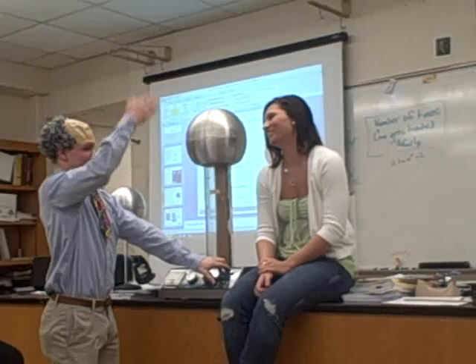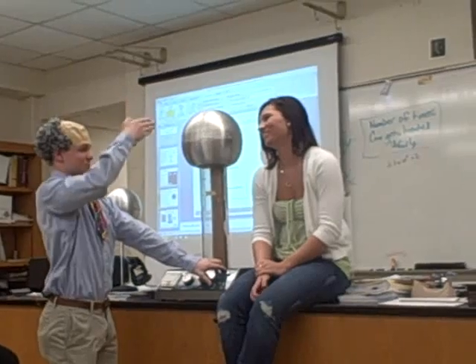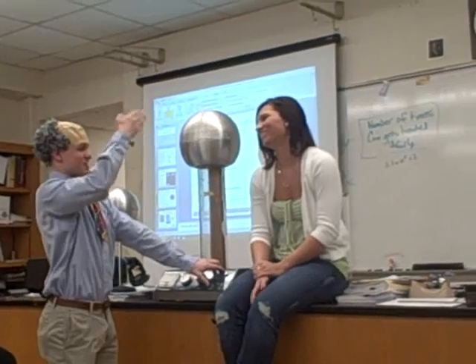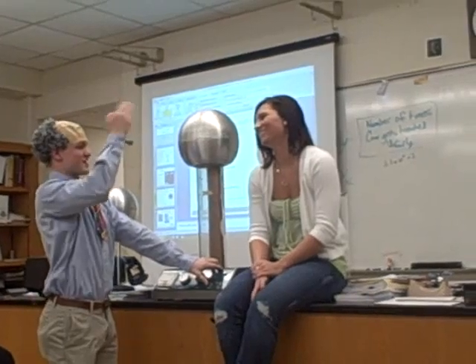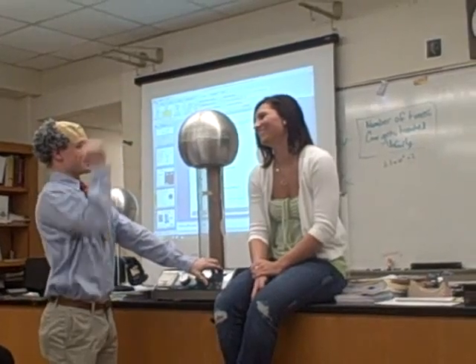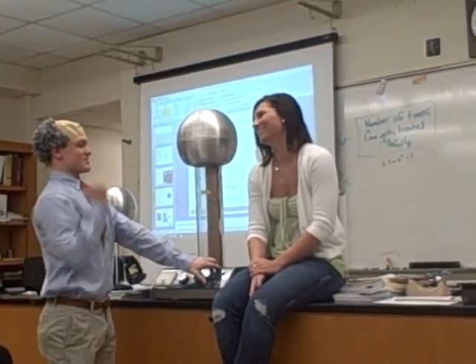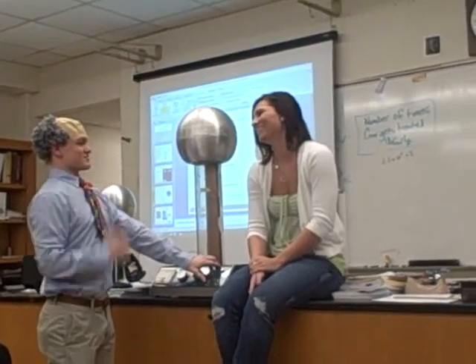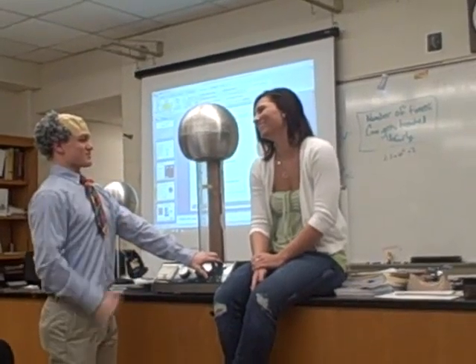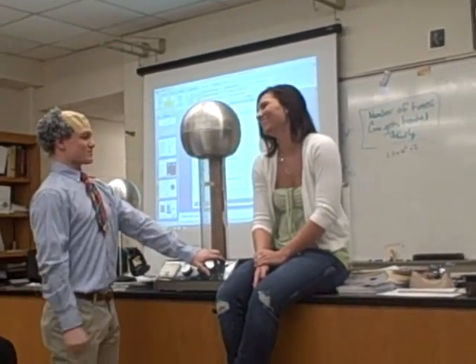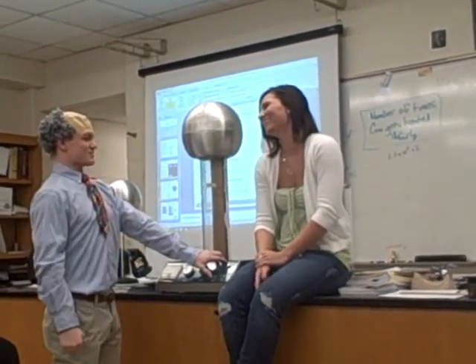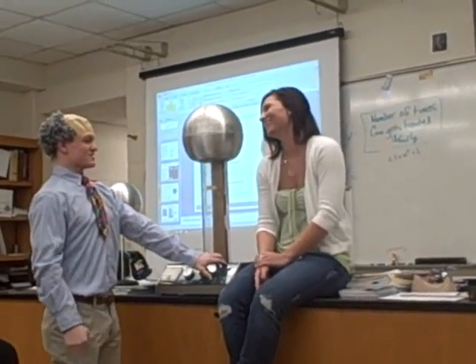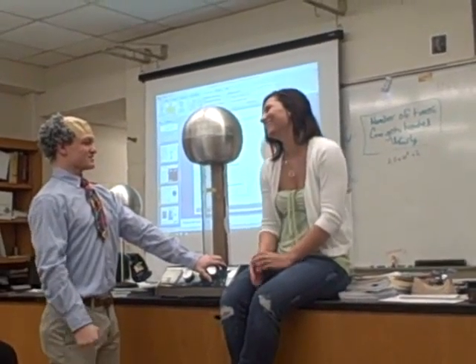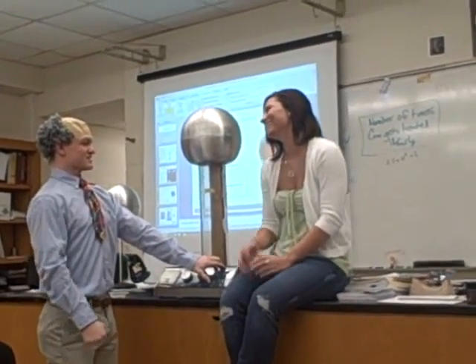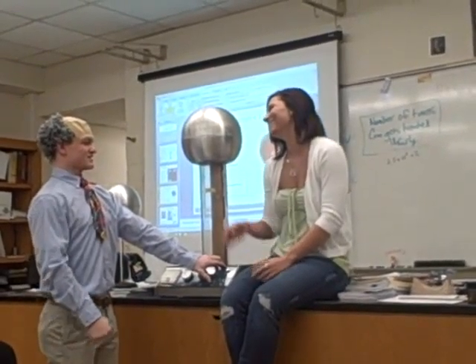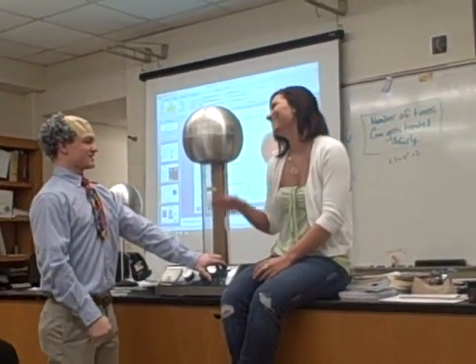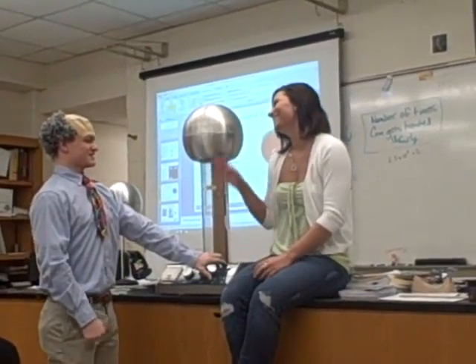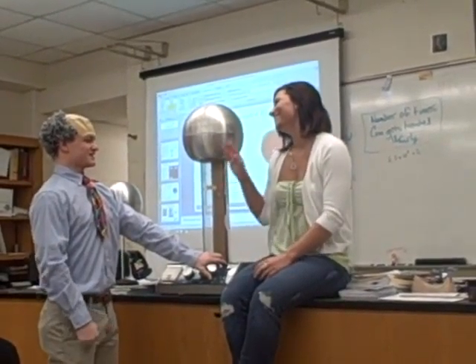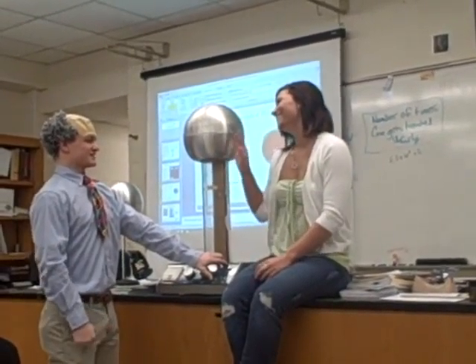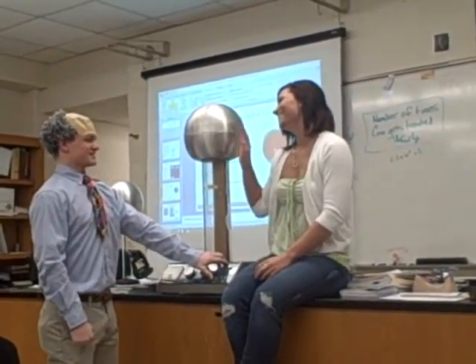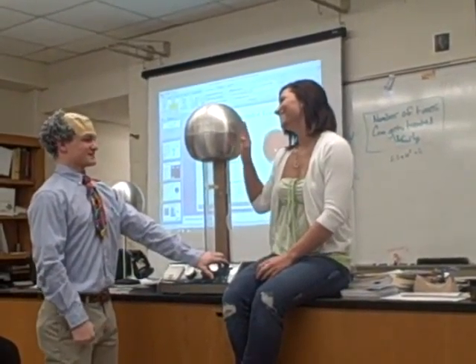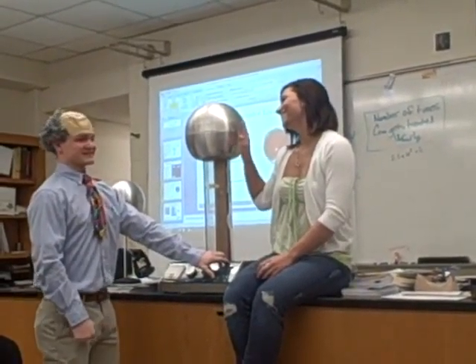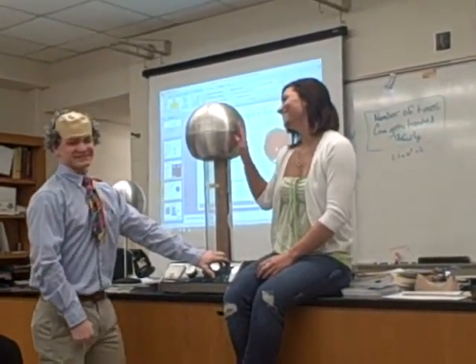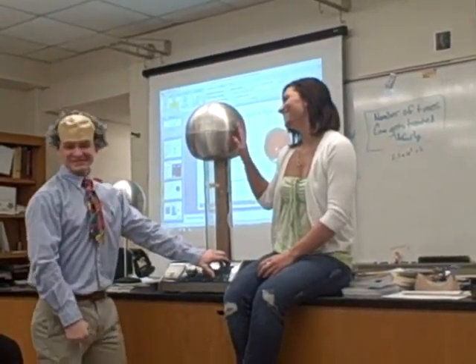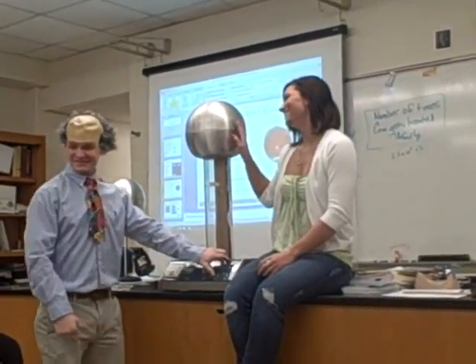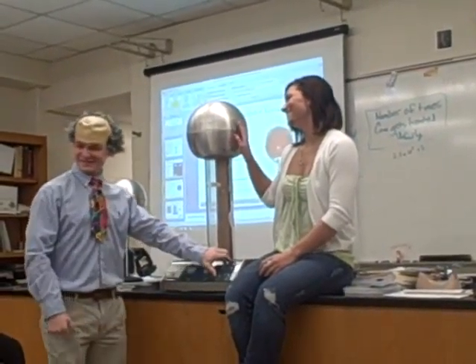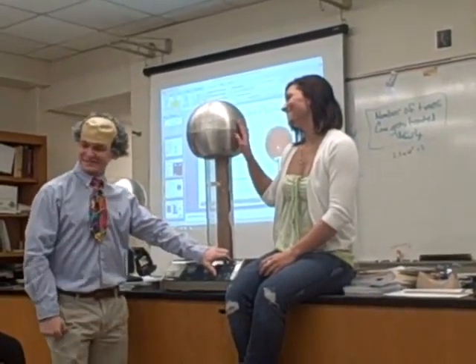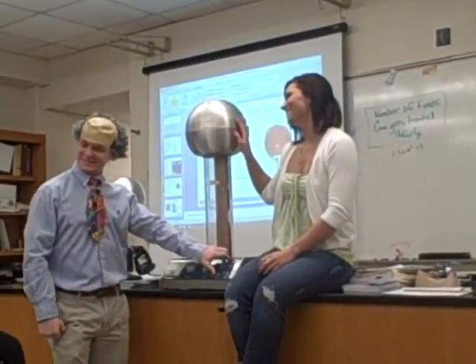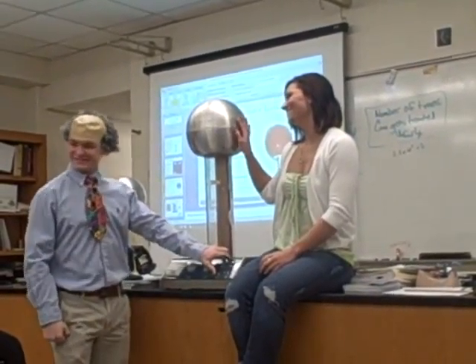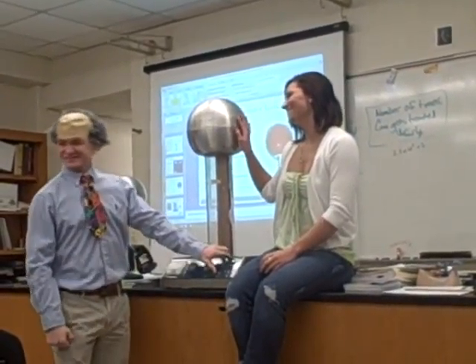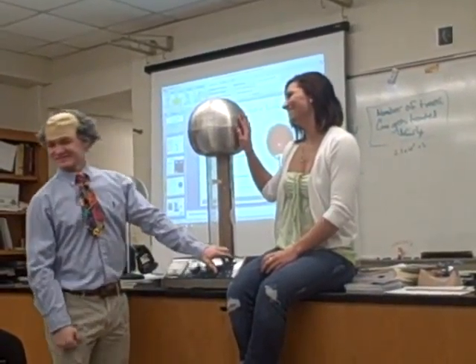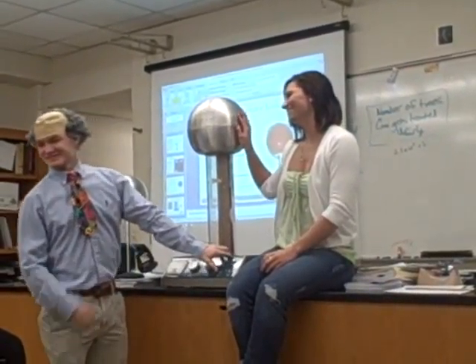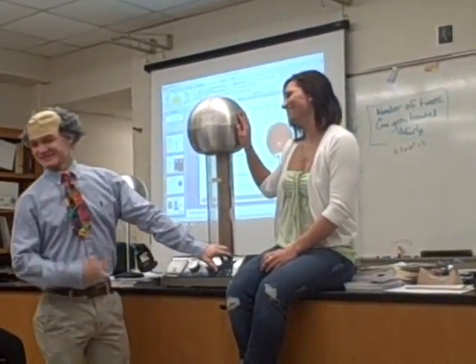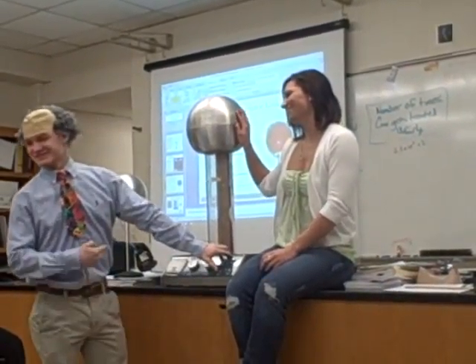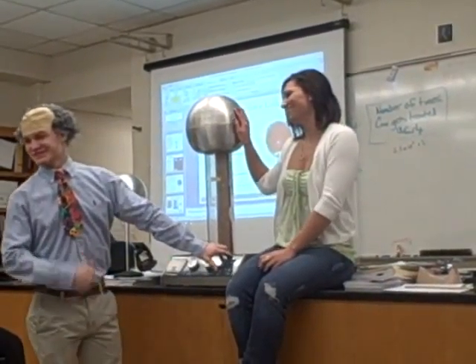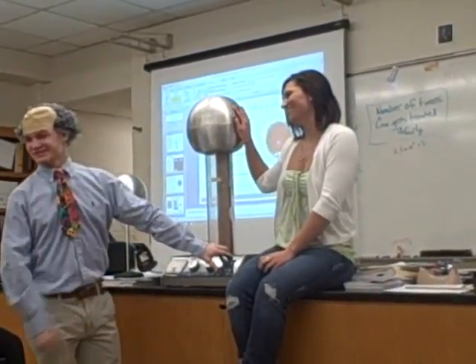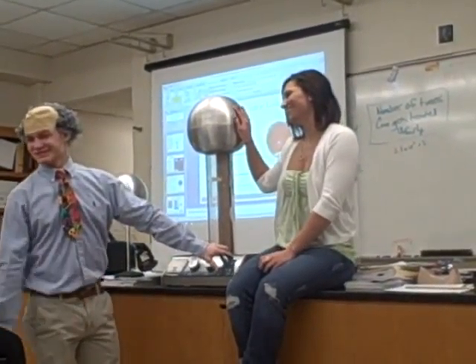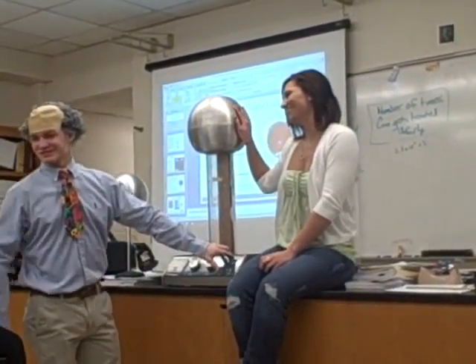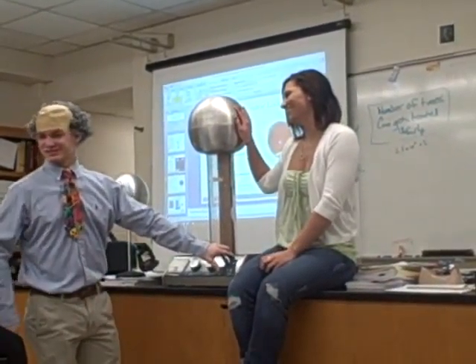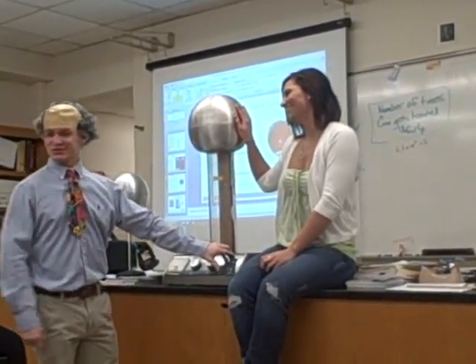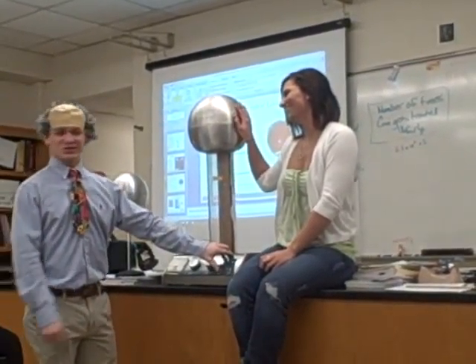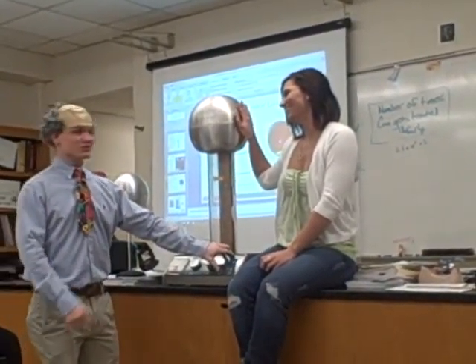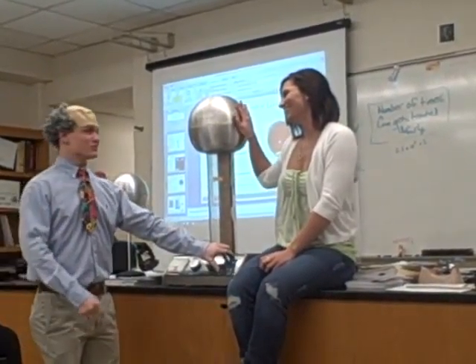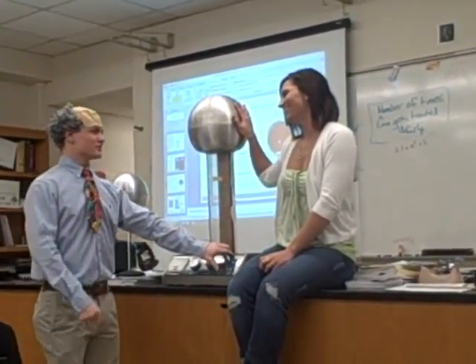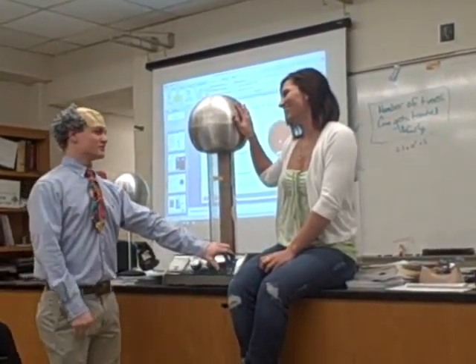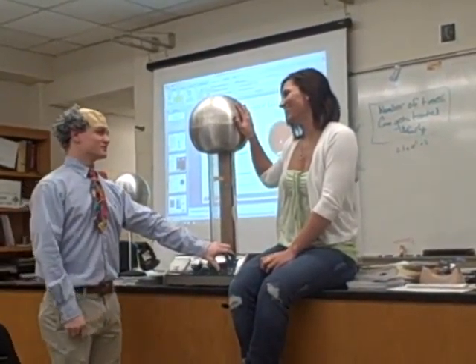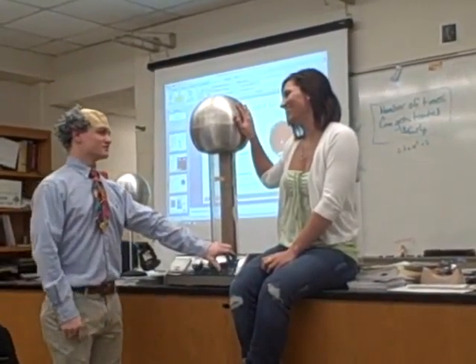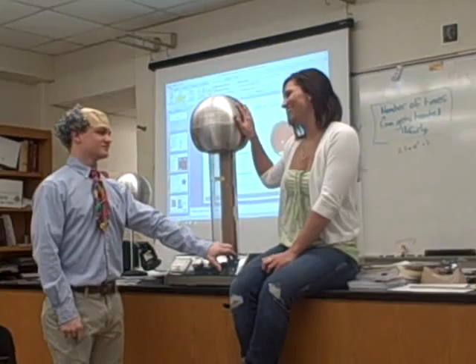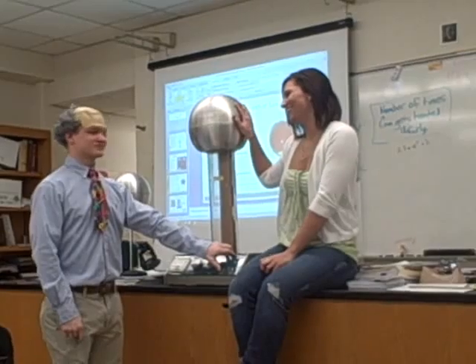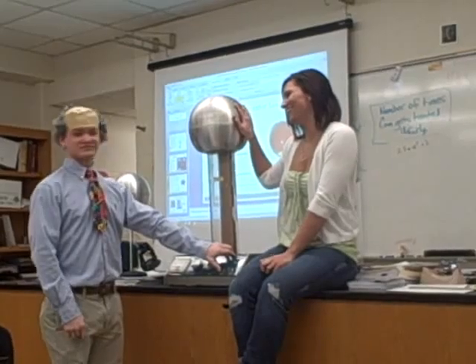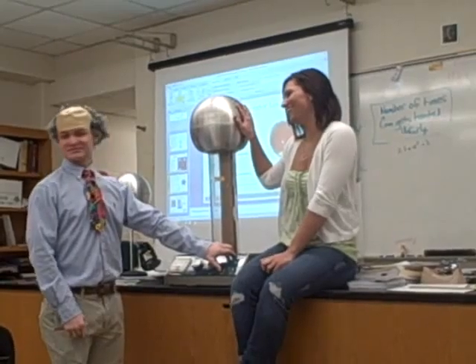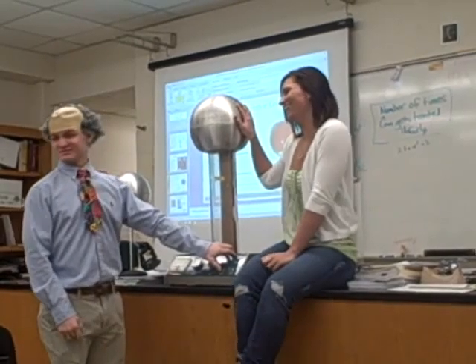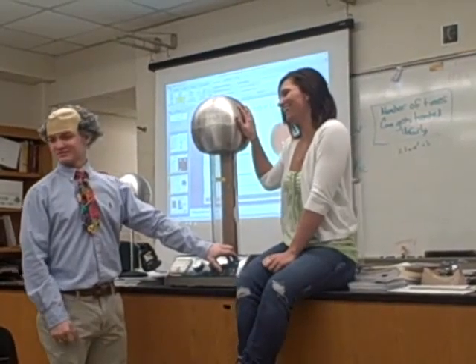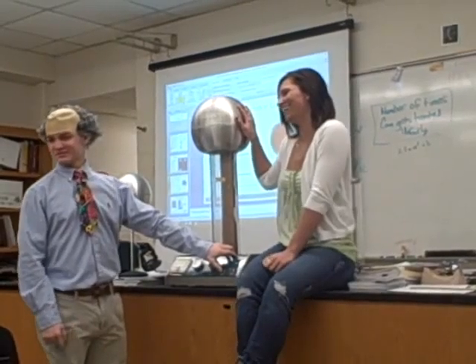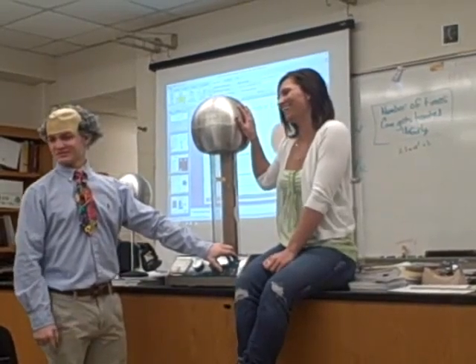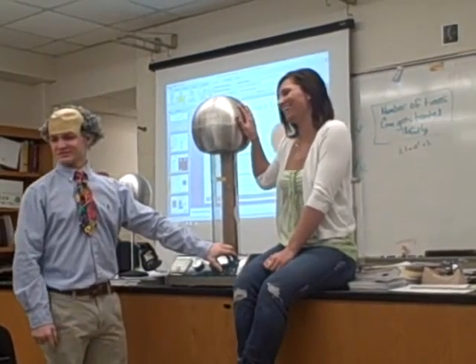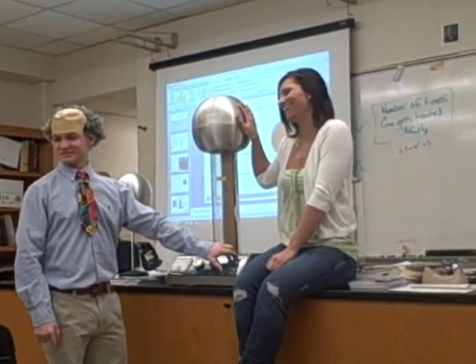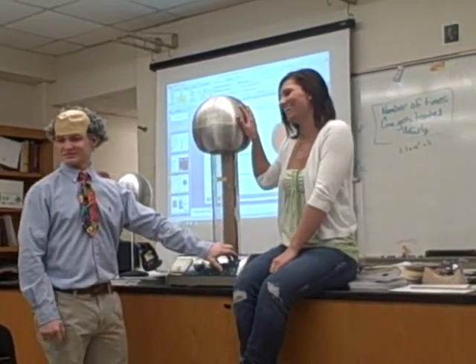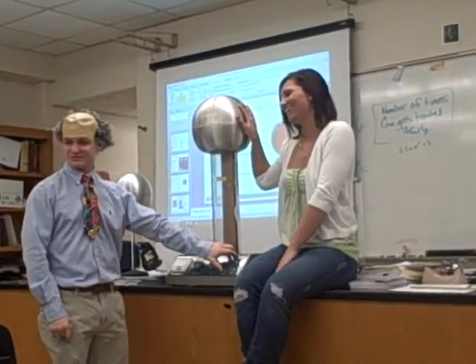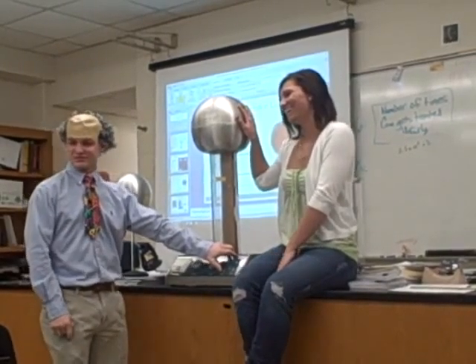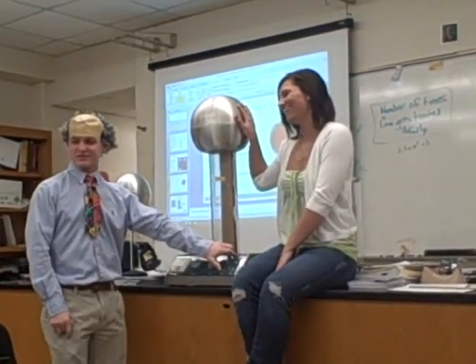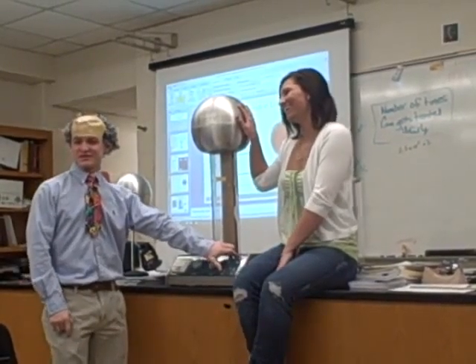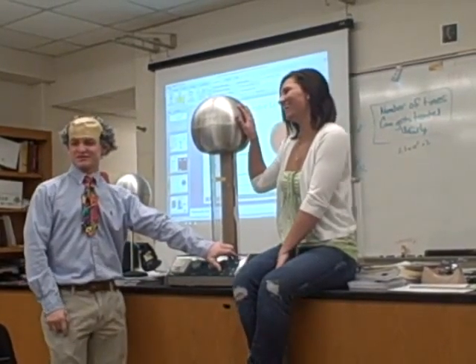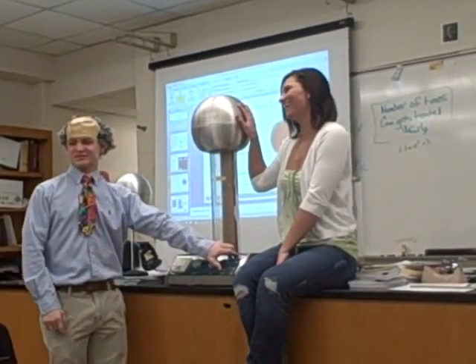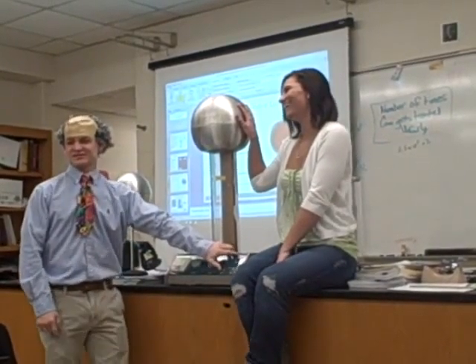Put your hand on there, please. Yeah, keep your hand on, right on it. Put your whole palm right on it. And don't let go.